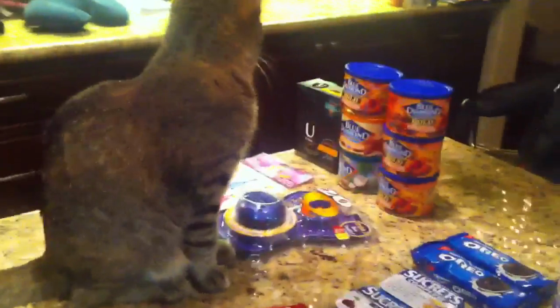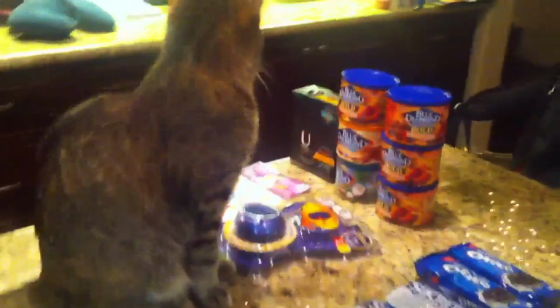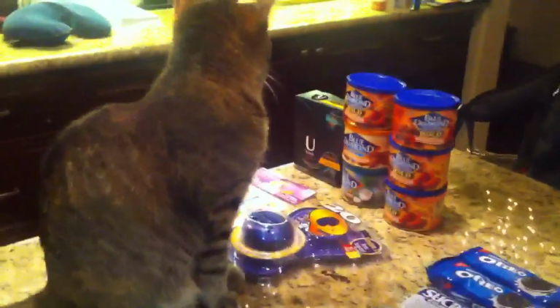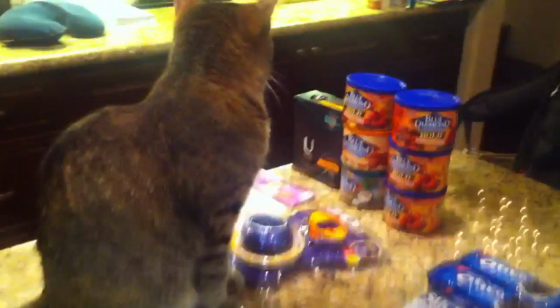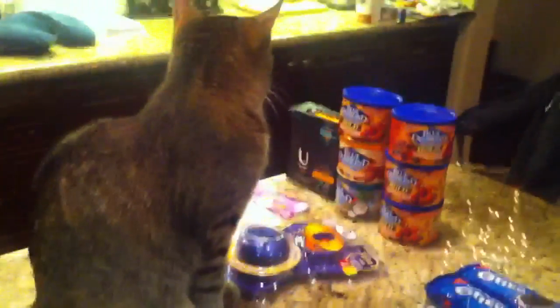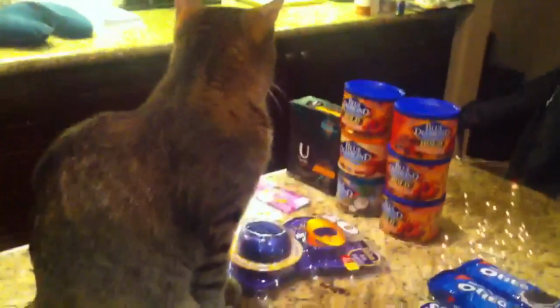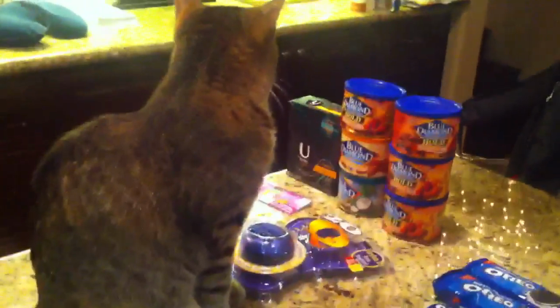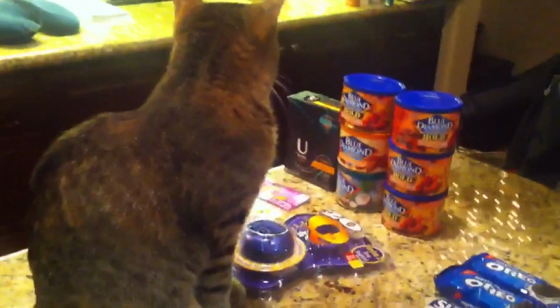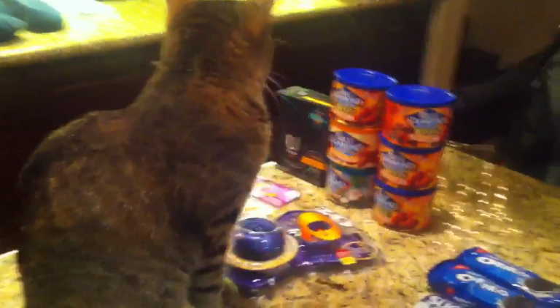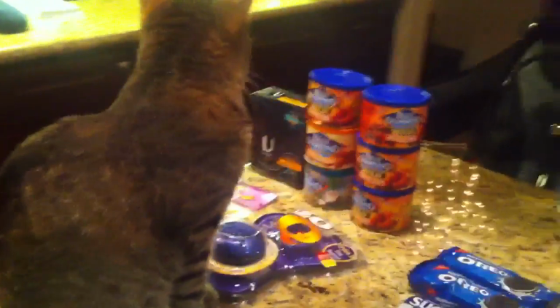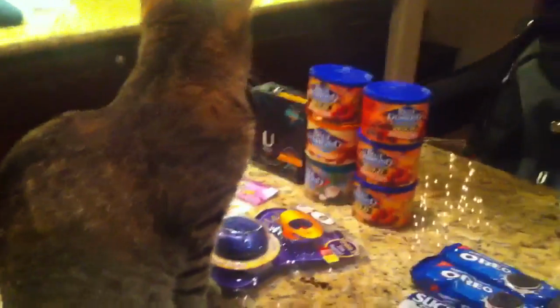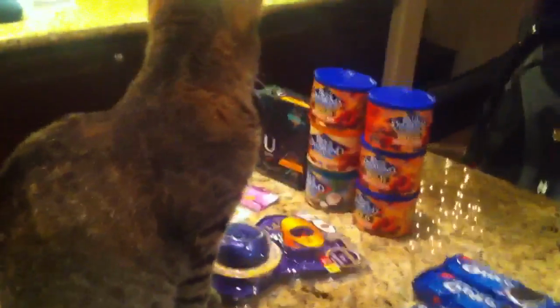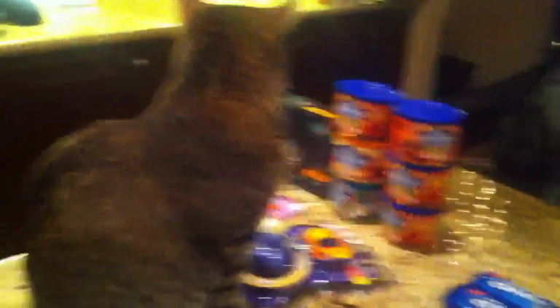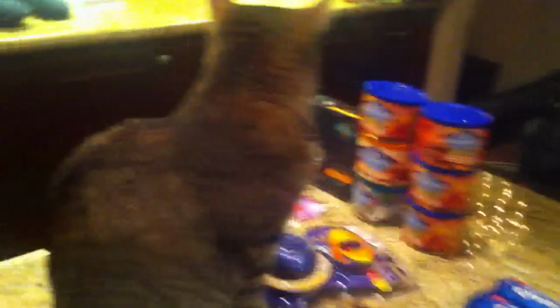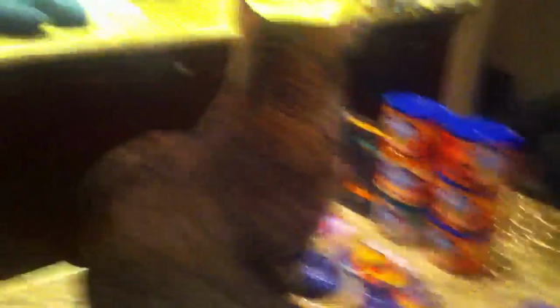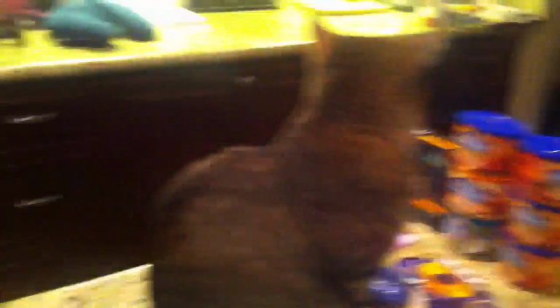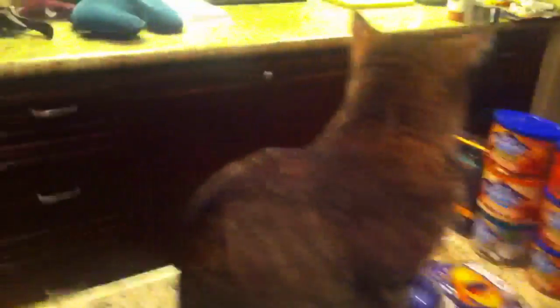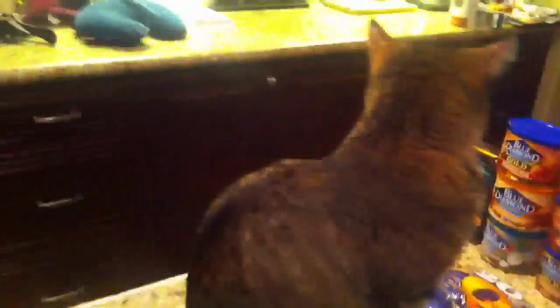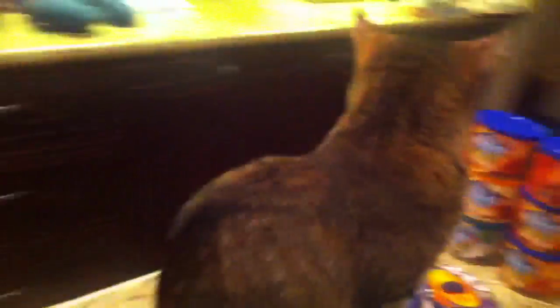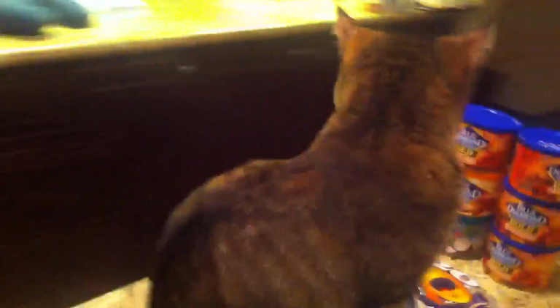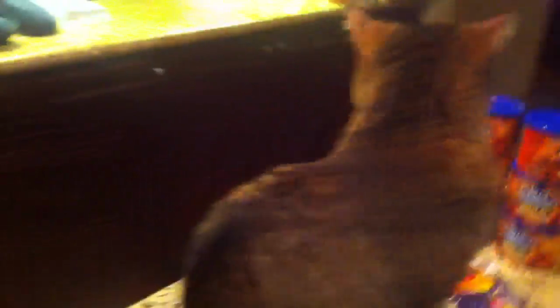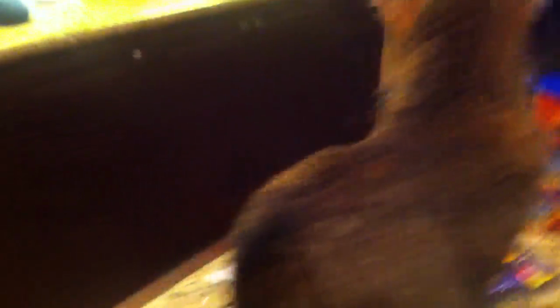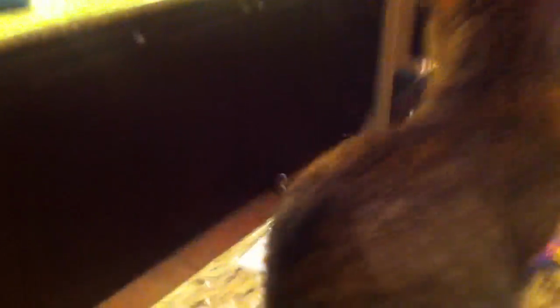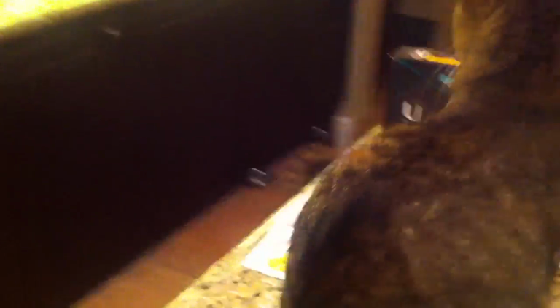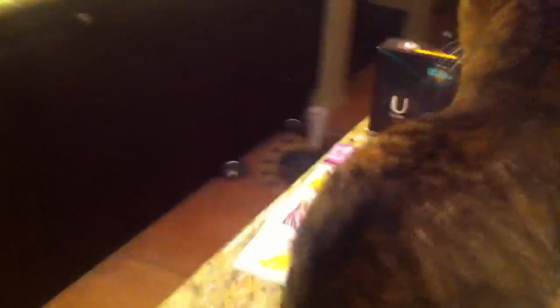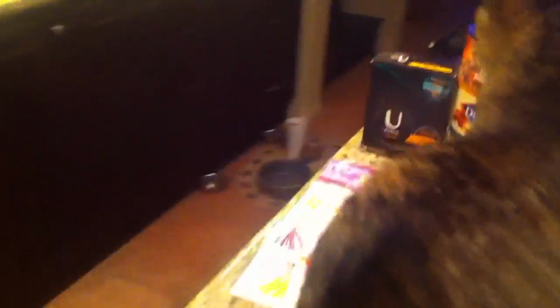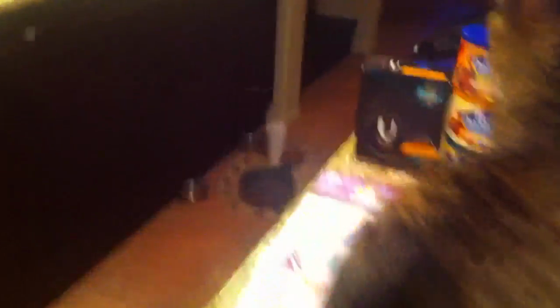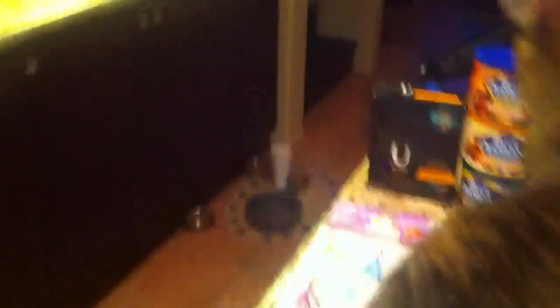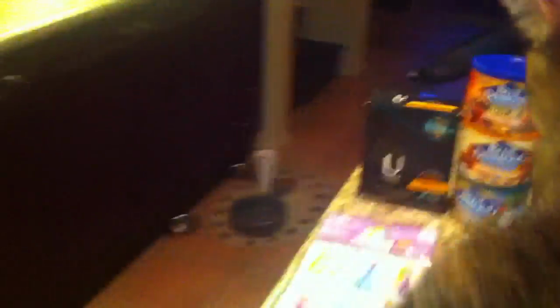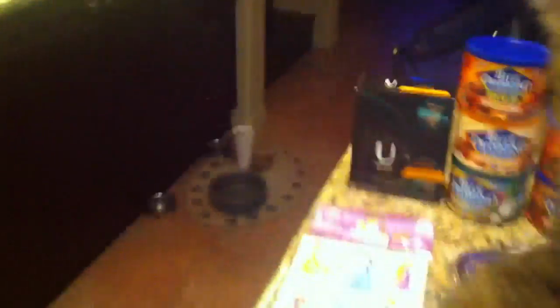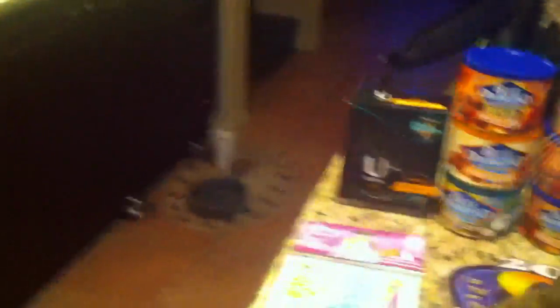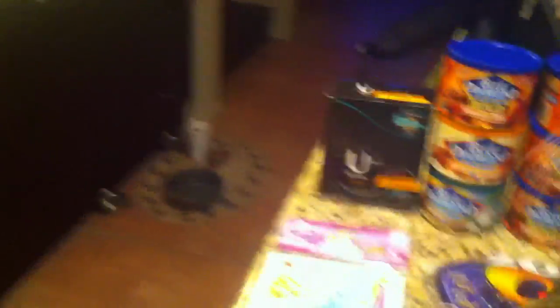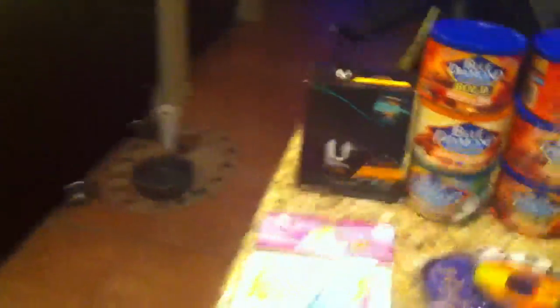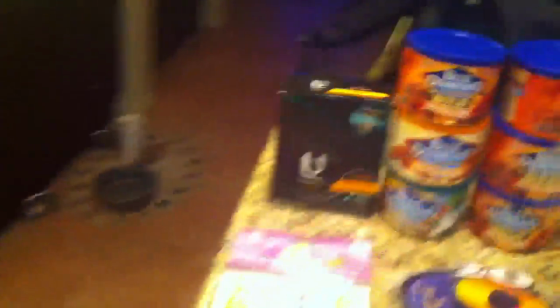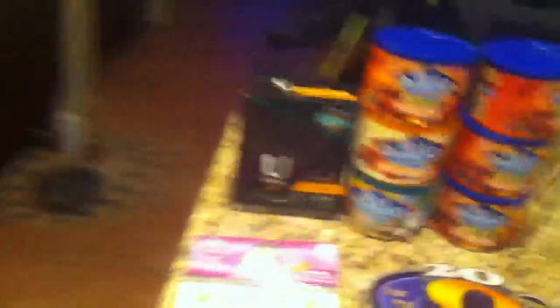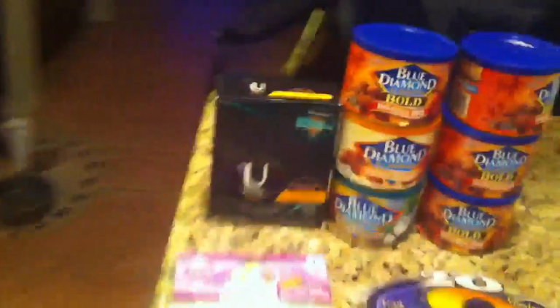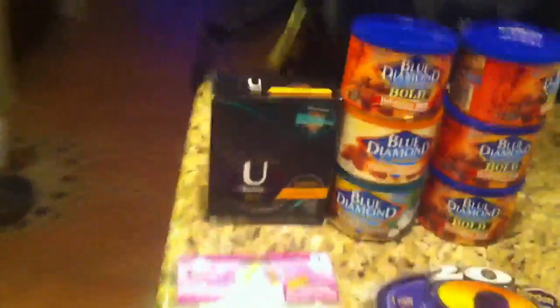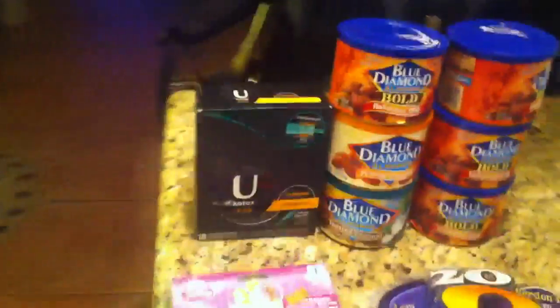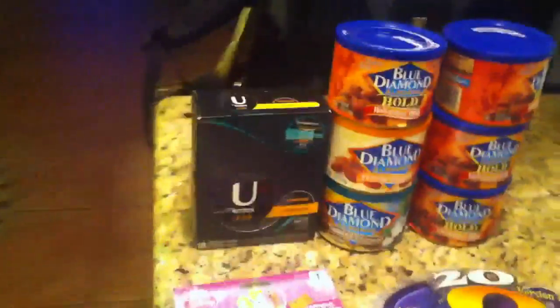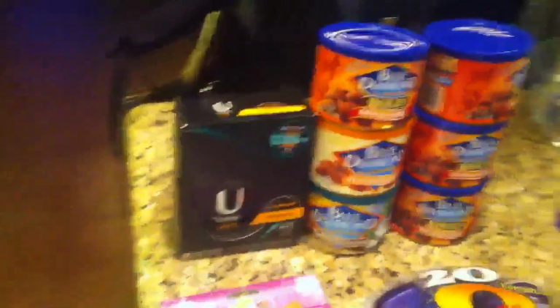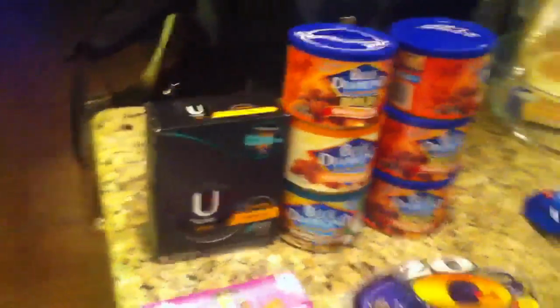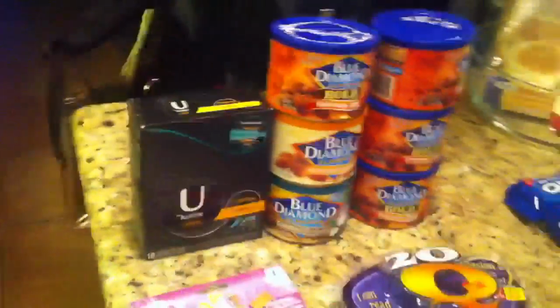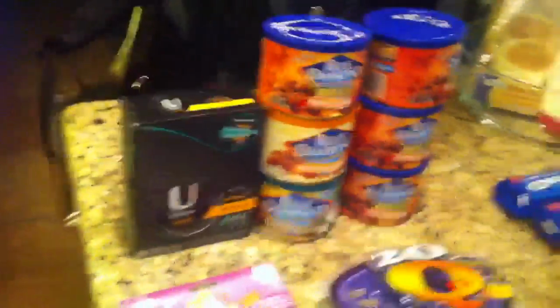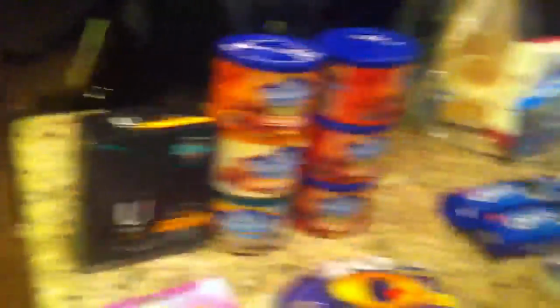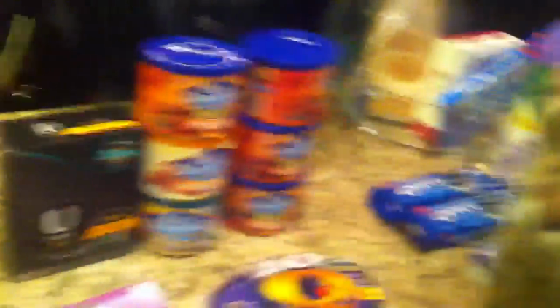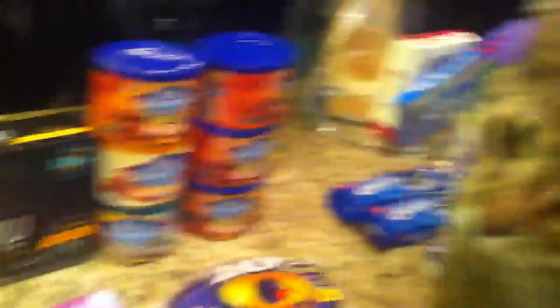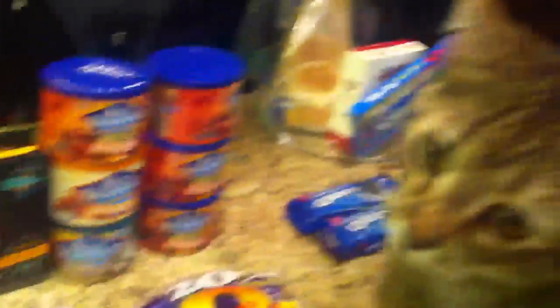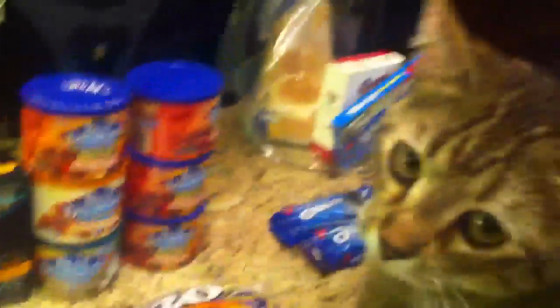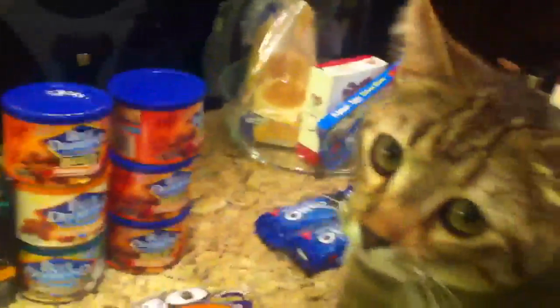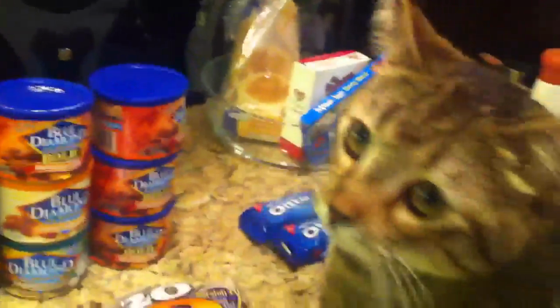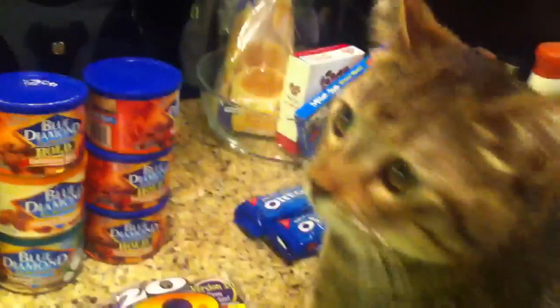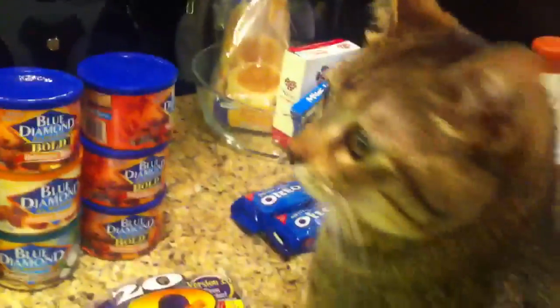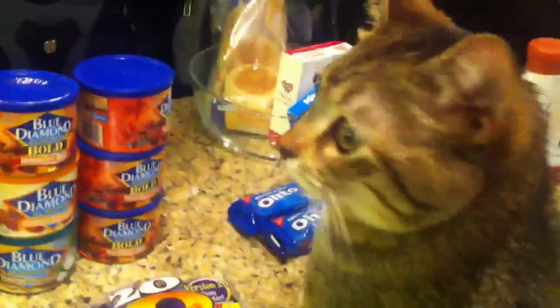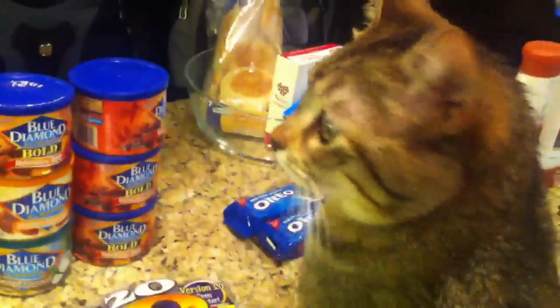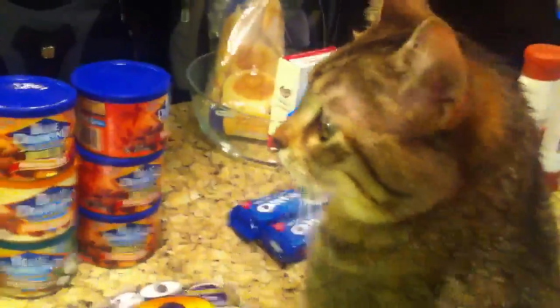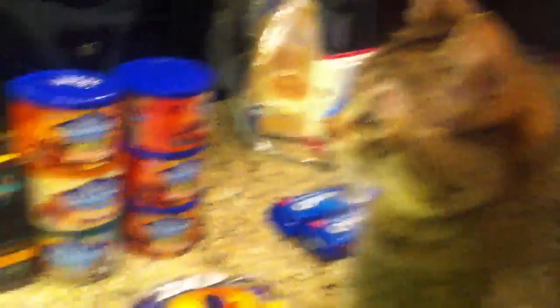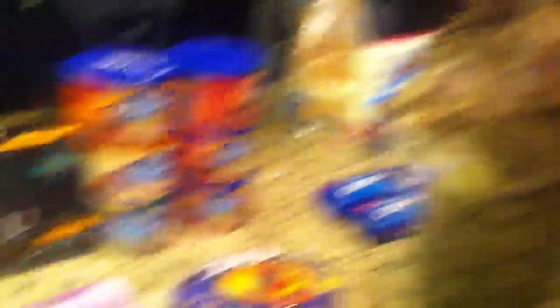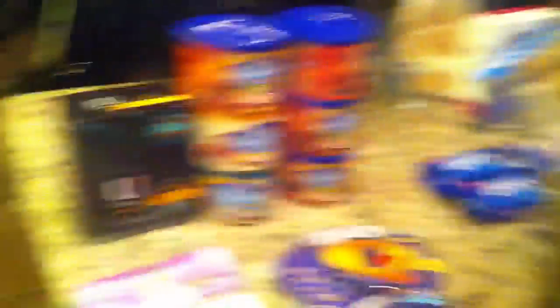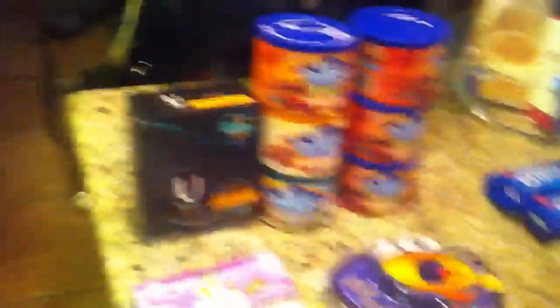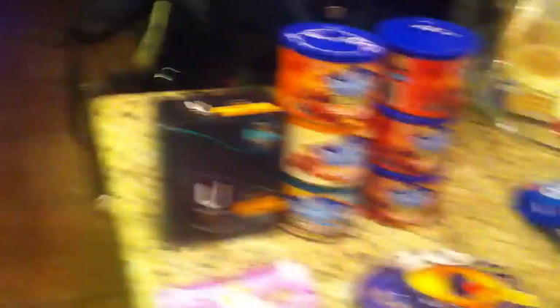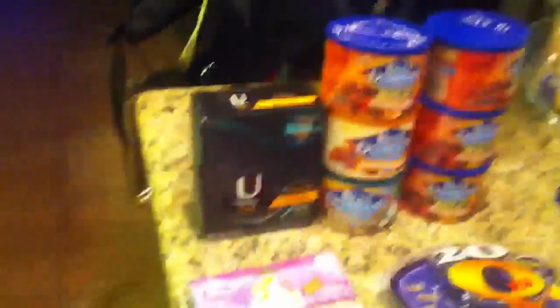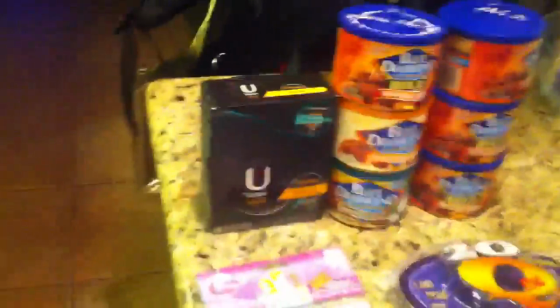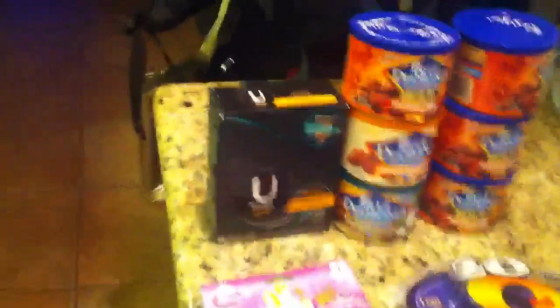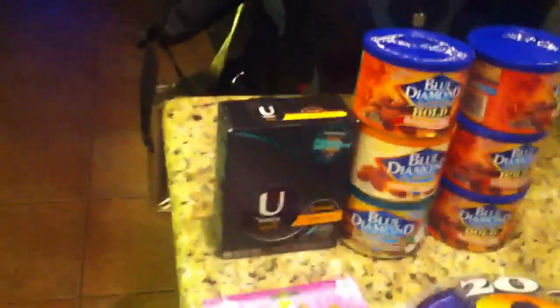Alright, this is Walgreens. I finally stopped by there today. She's standing right in front of it, of course.